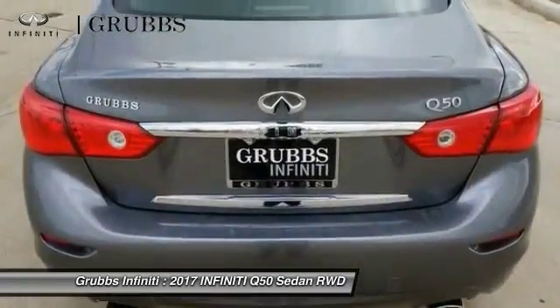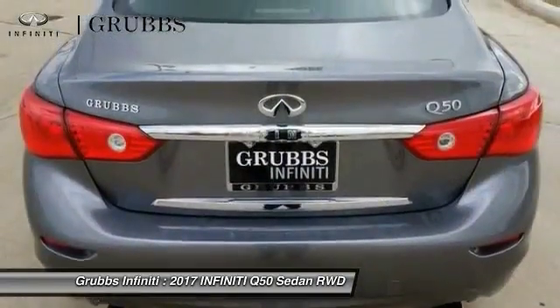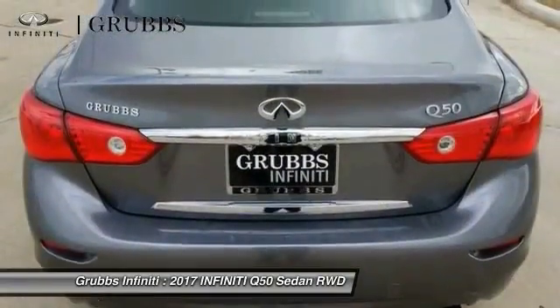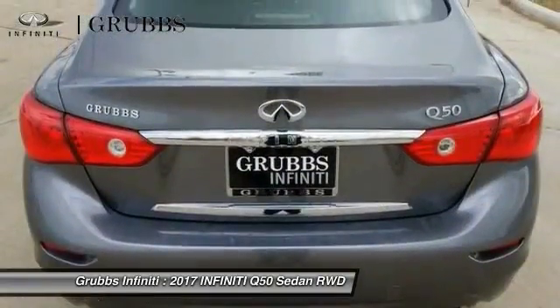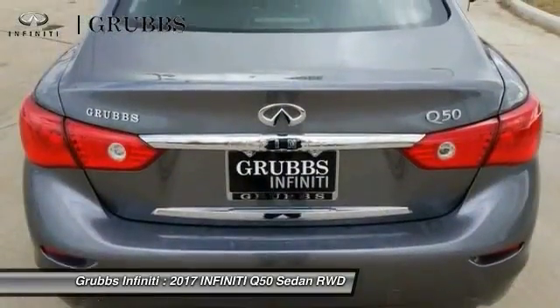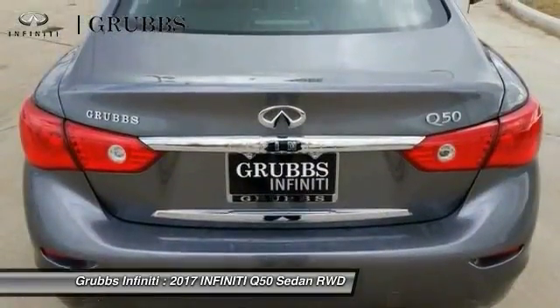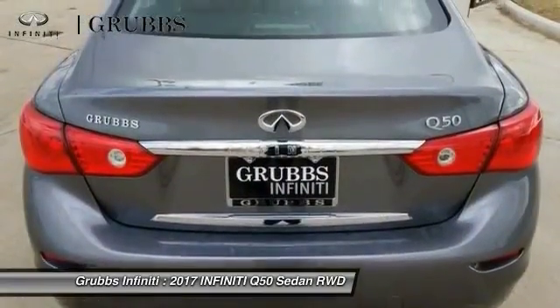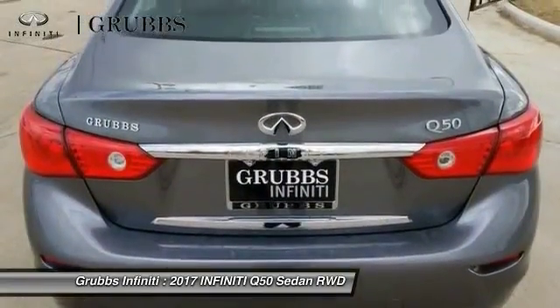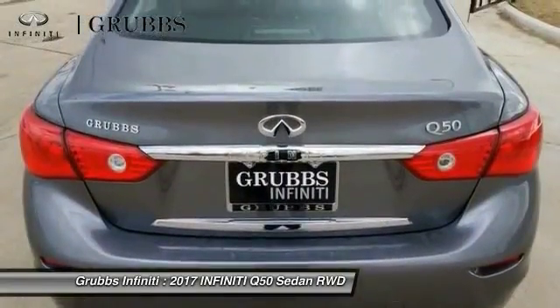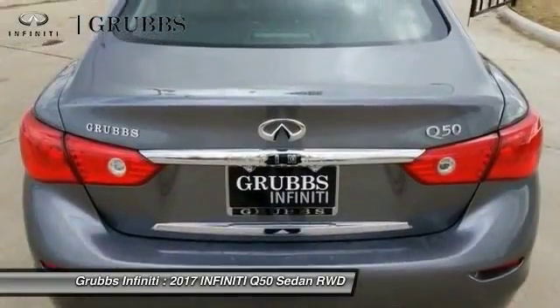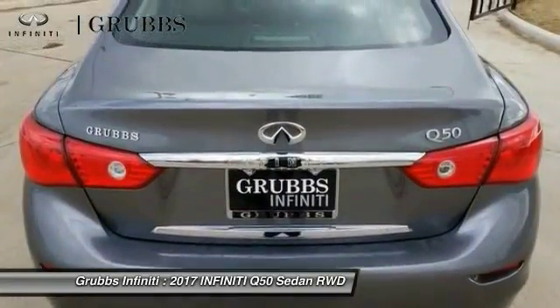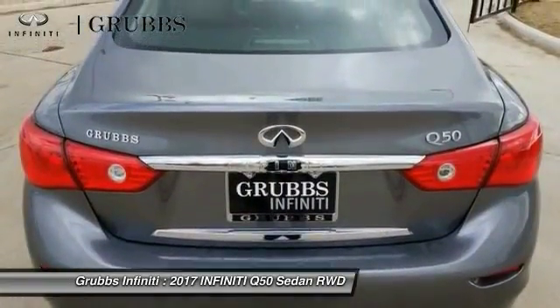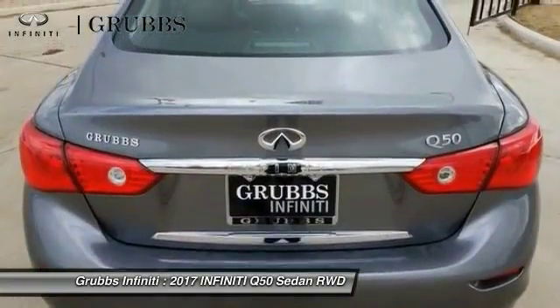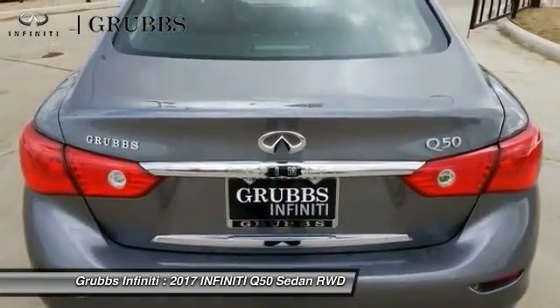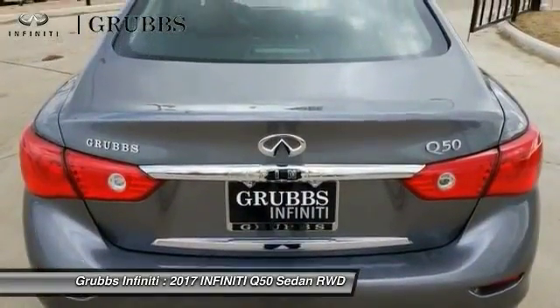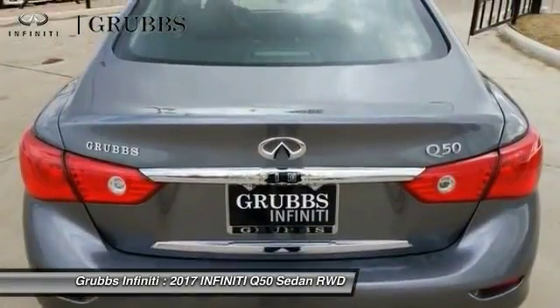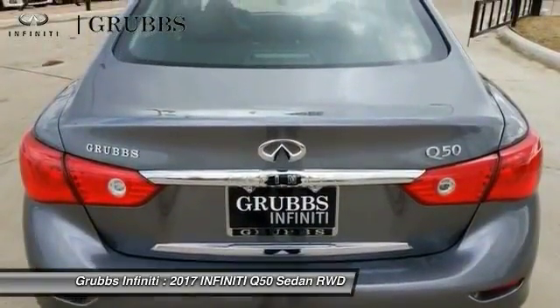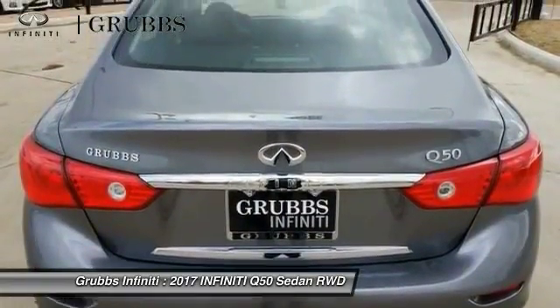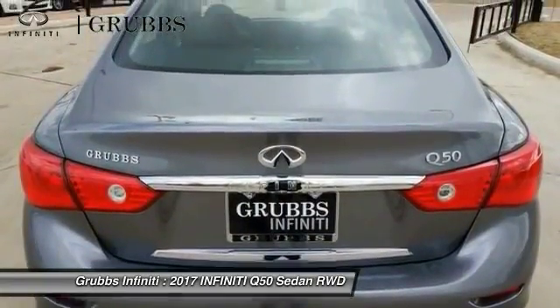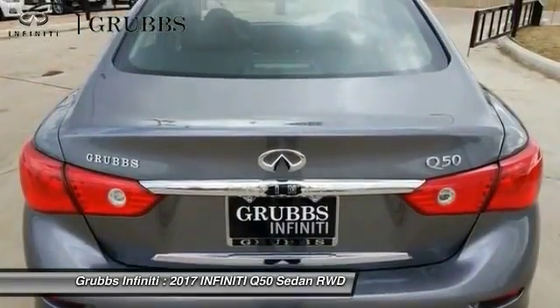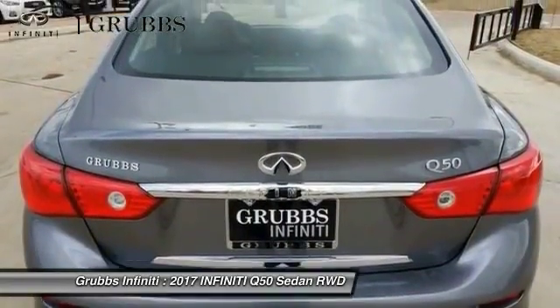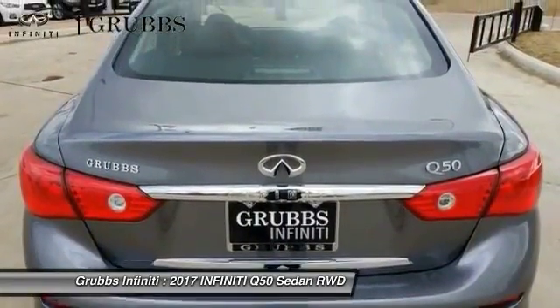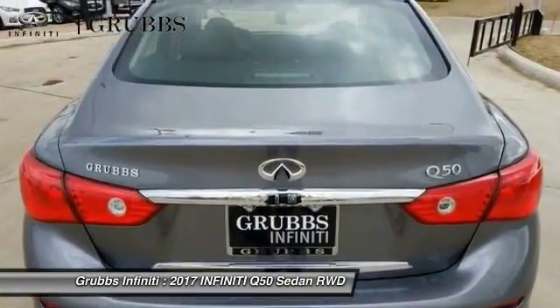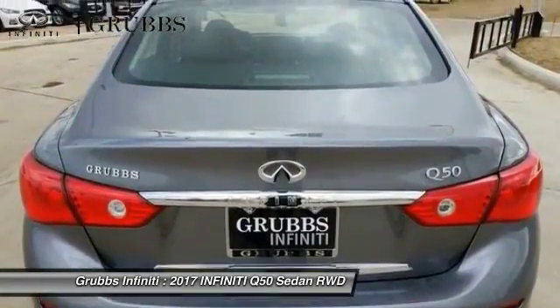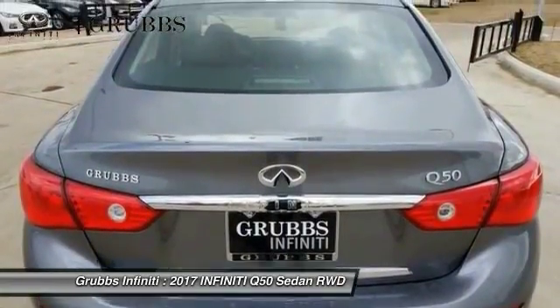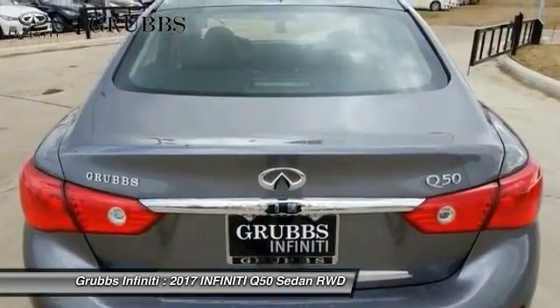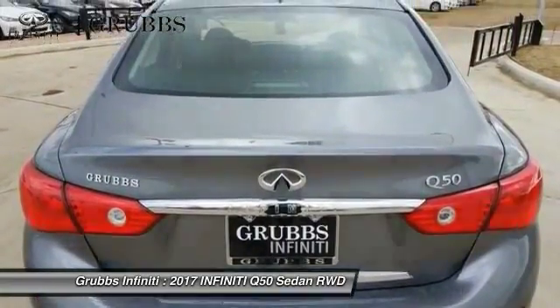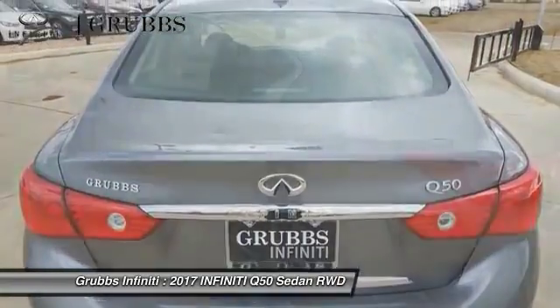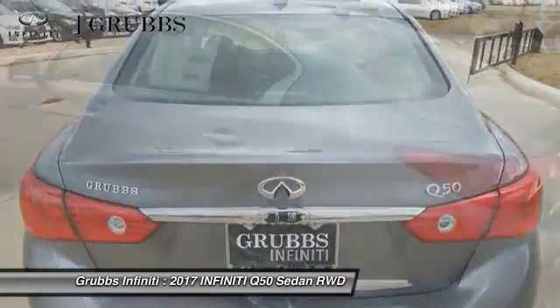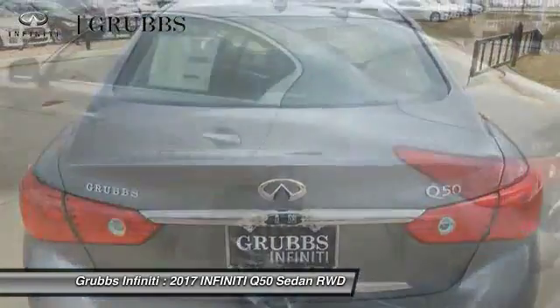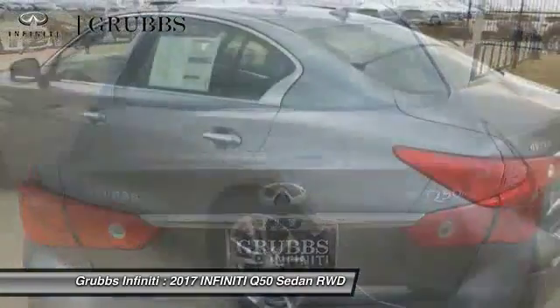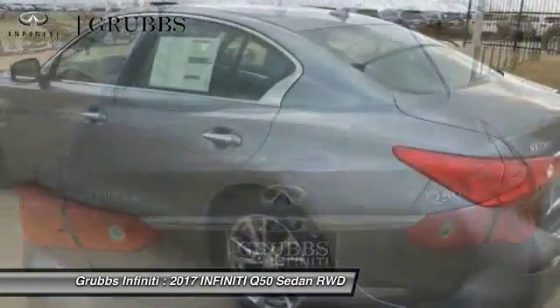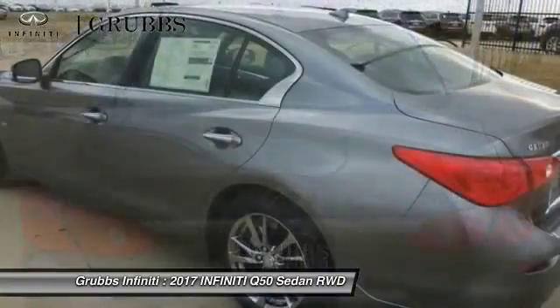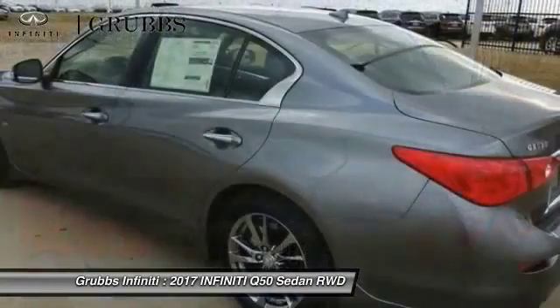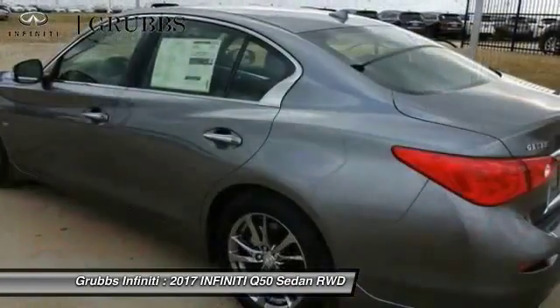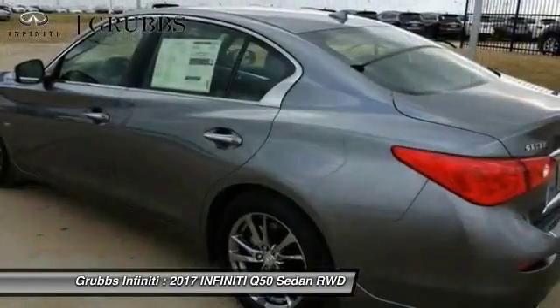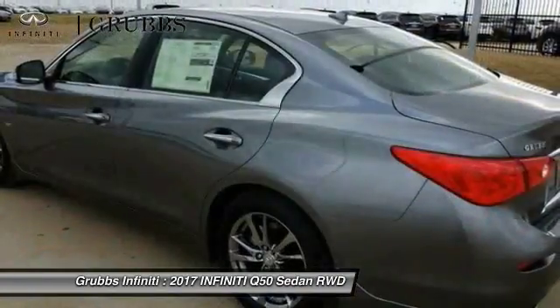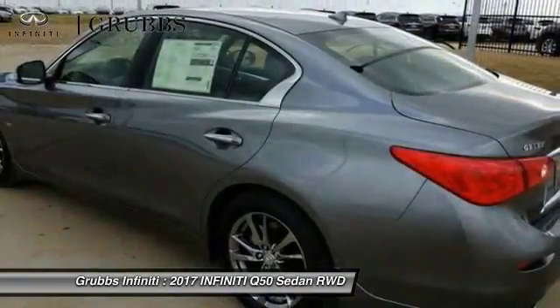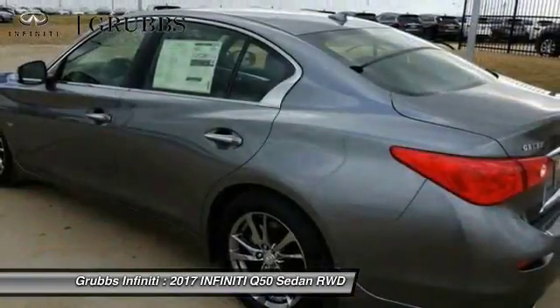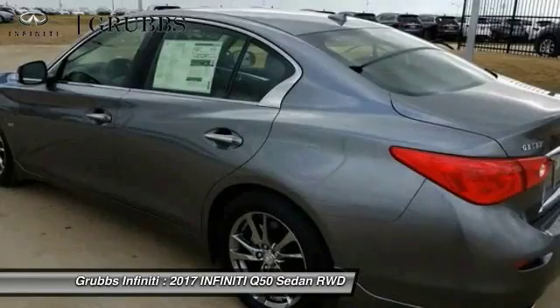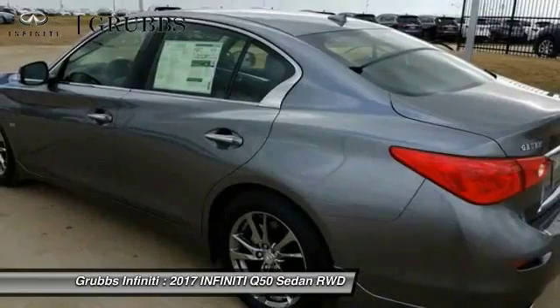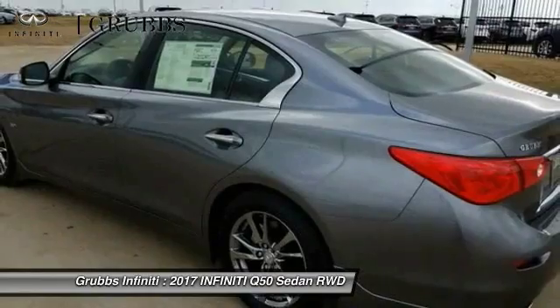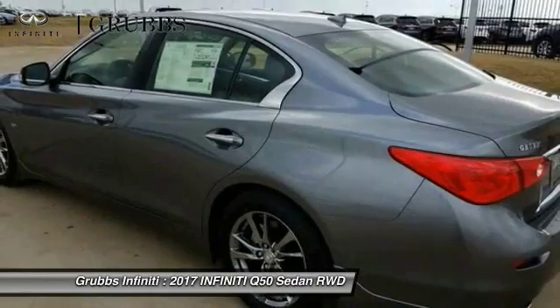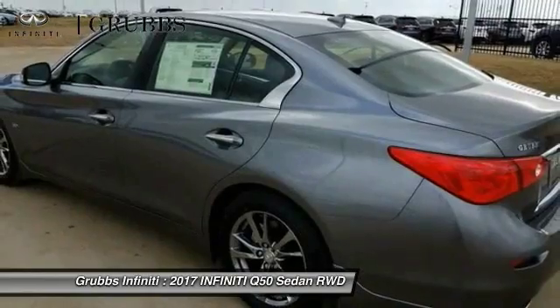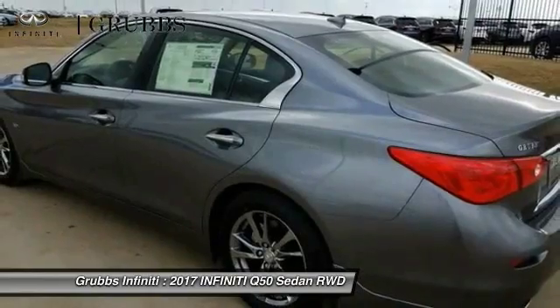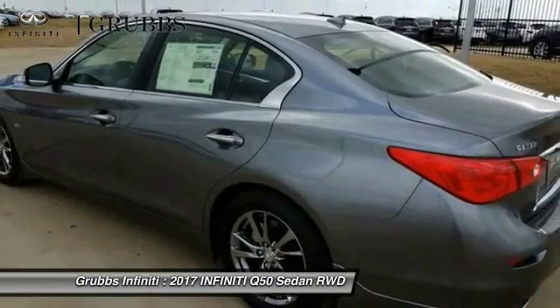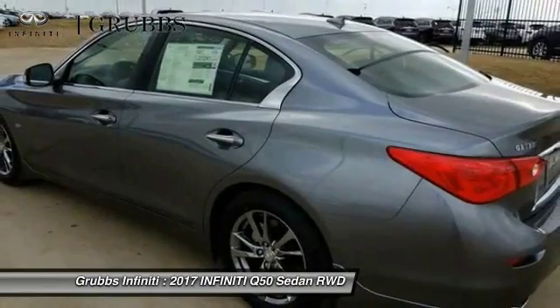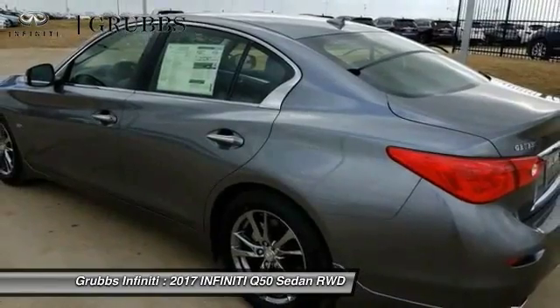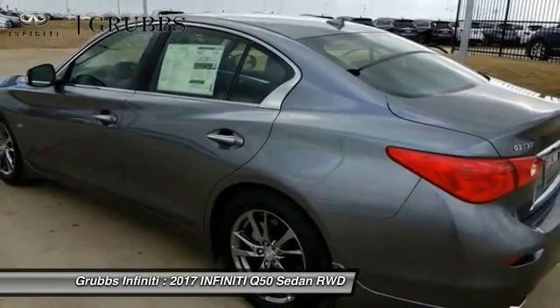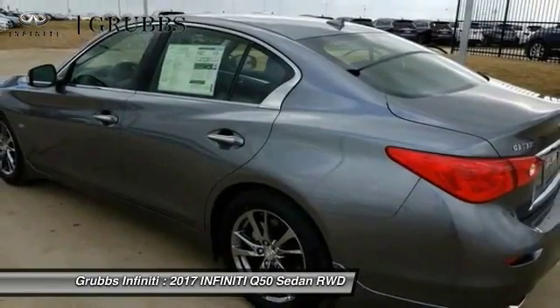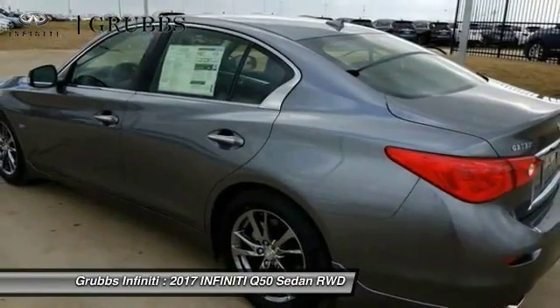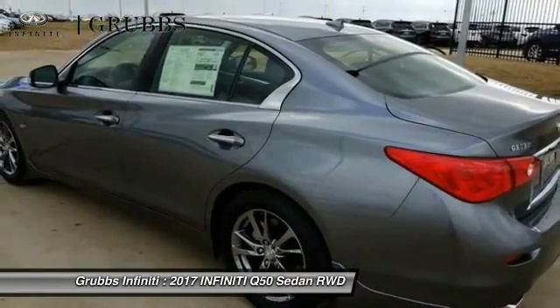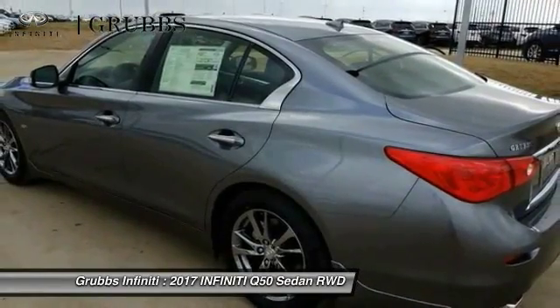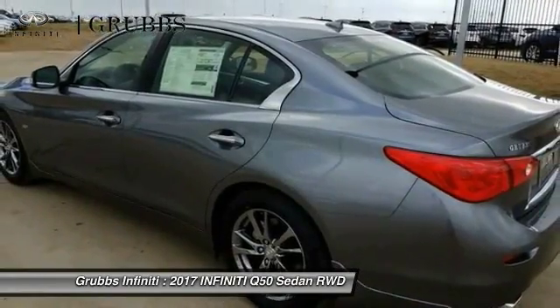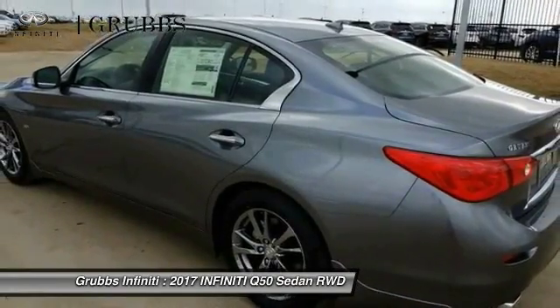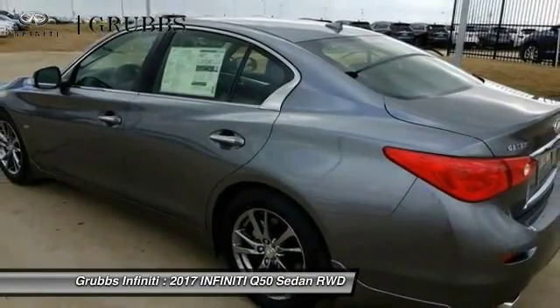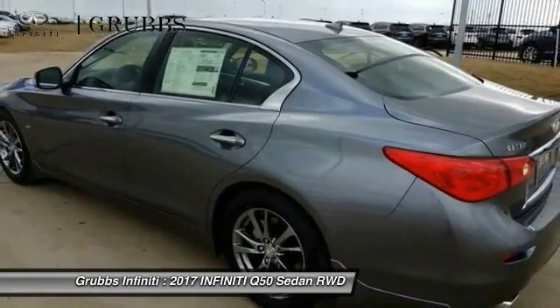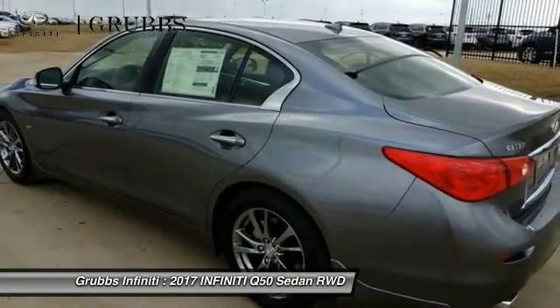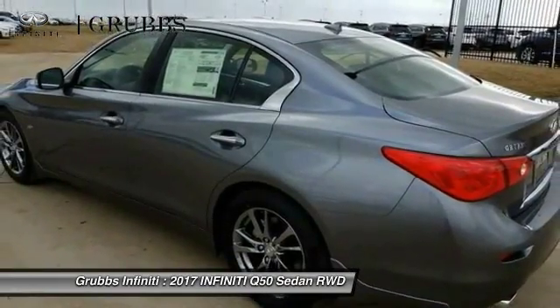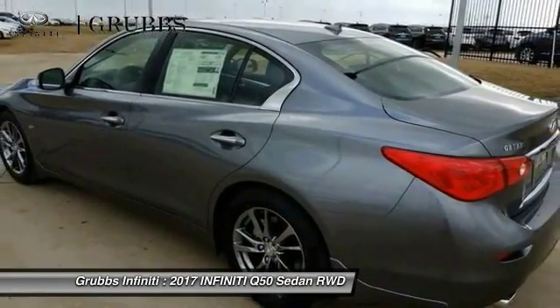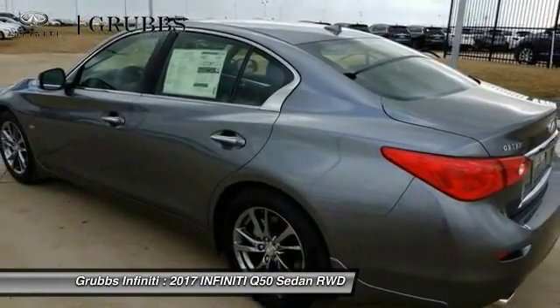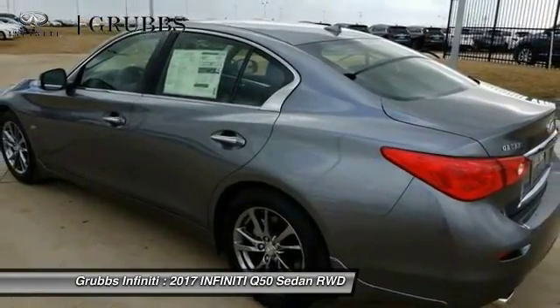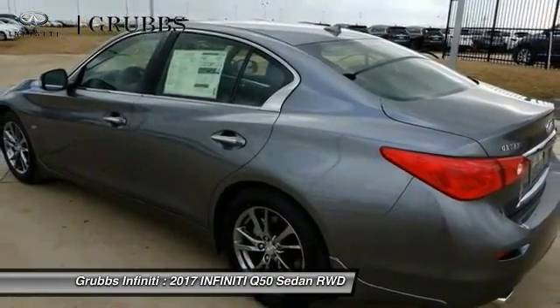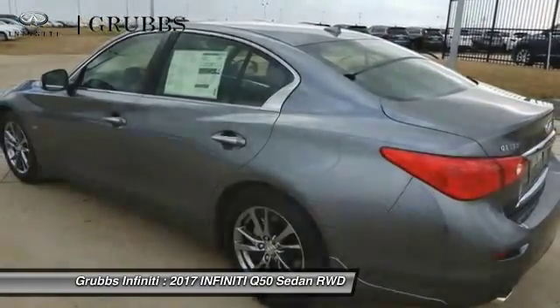Additional features include dual airbags, air conditioning, power steering, four wheel disc brakes, fog lights, and power windows.